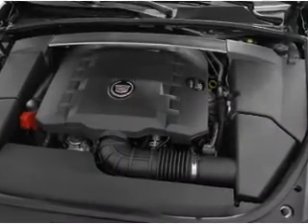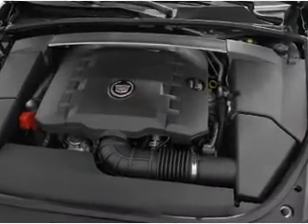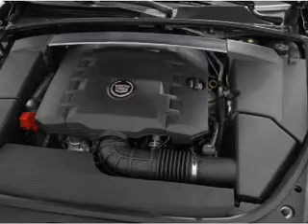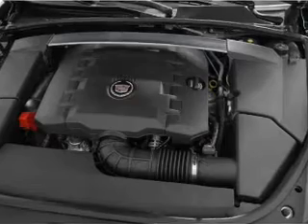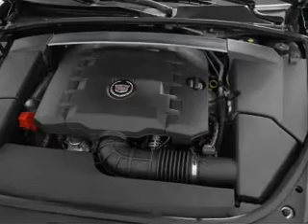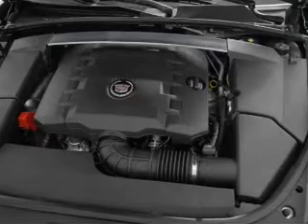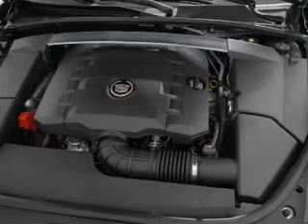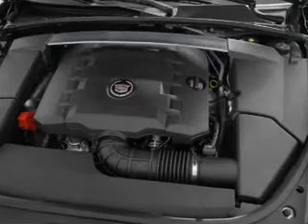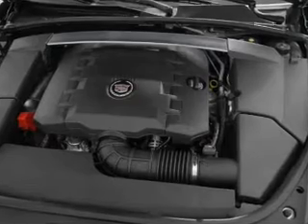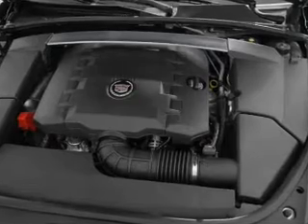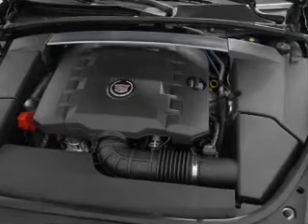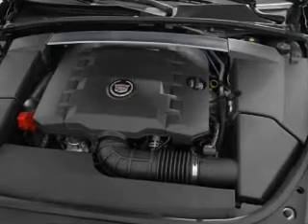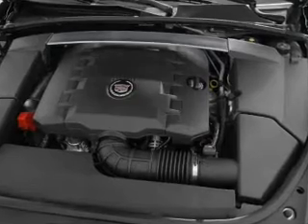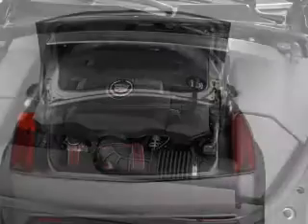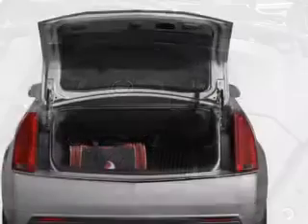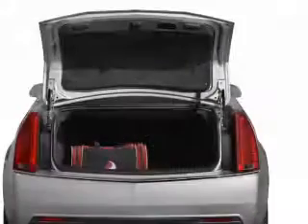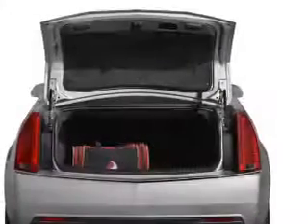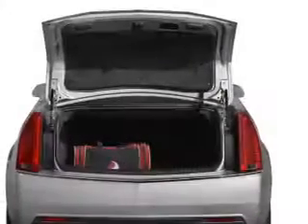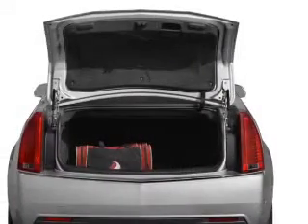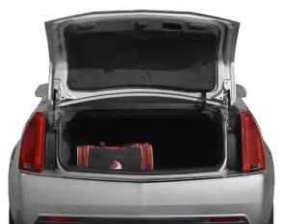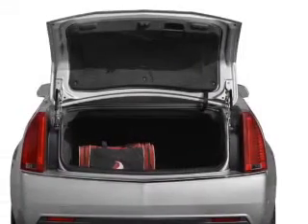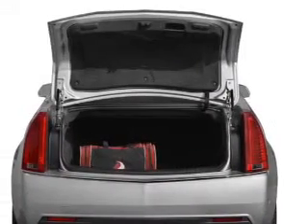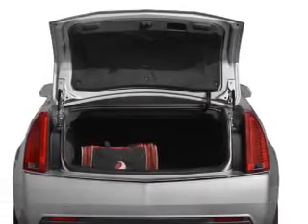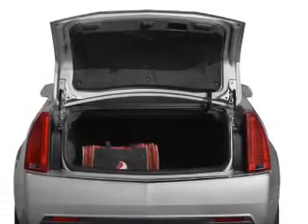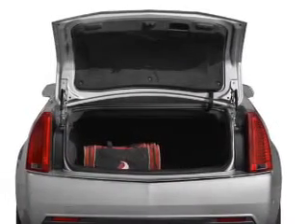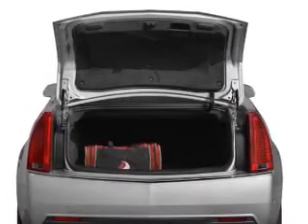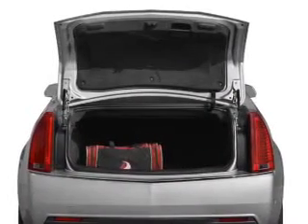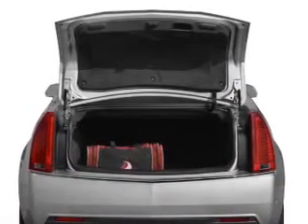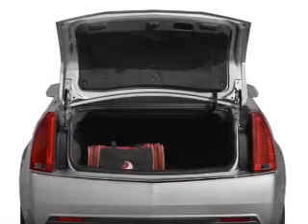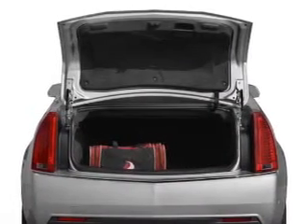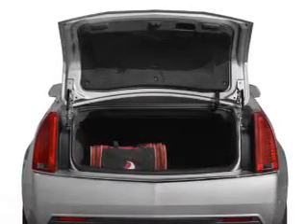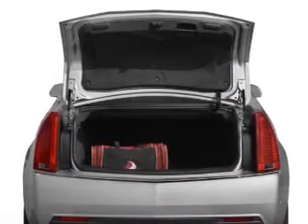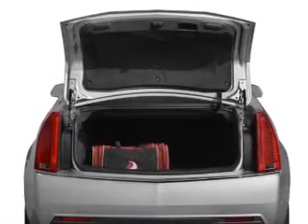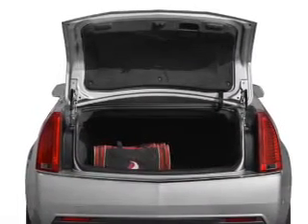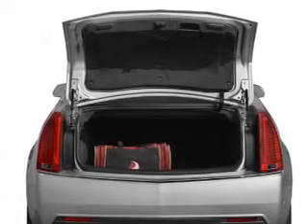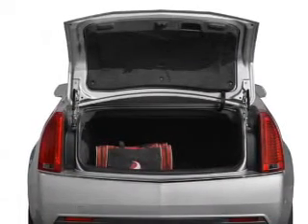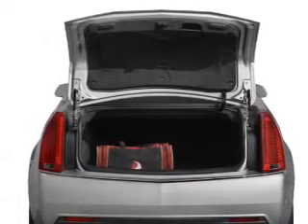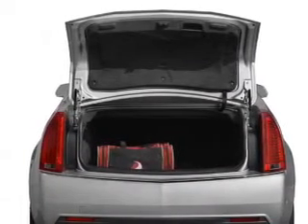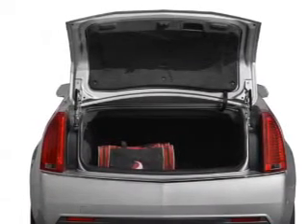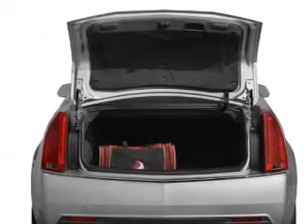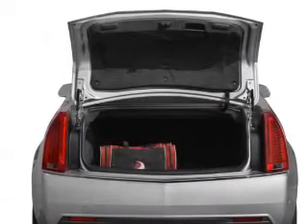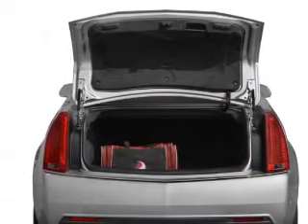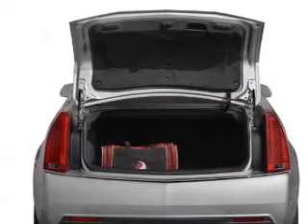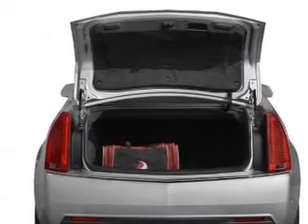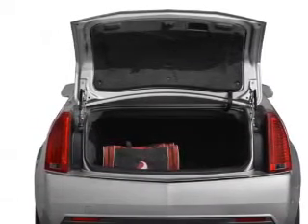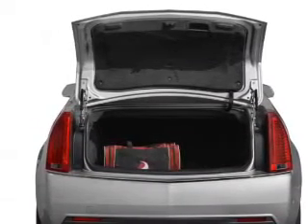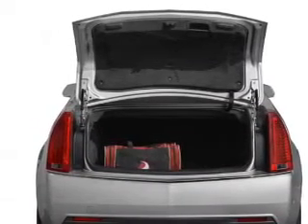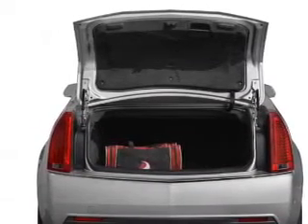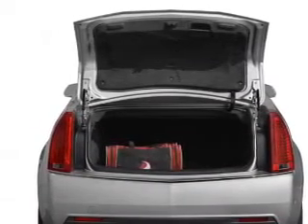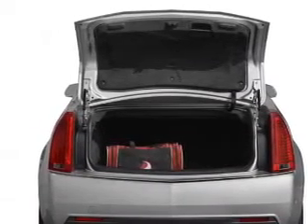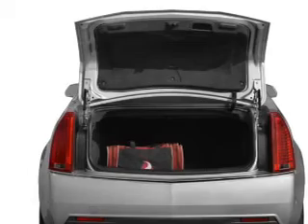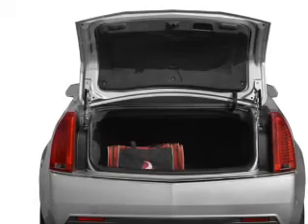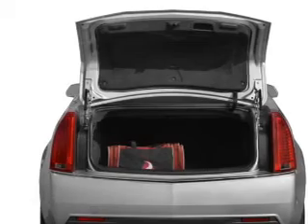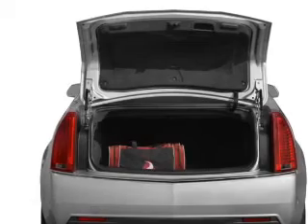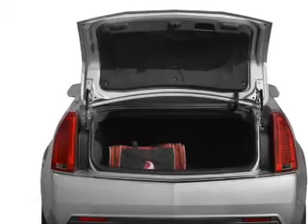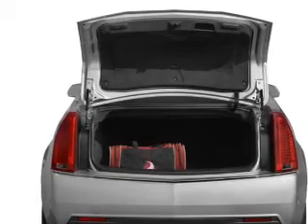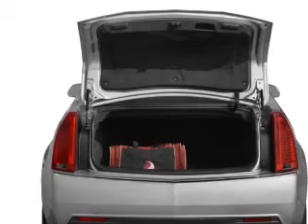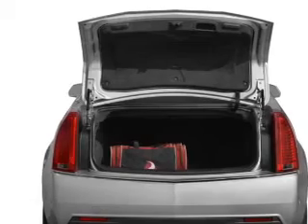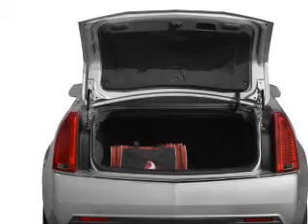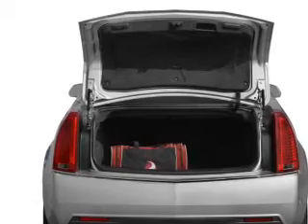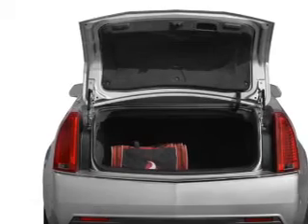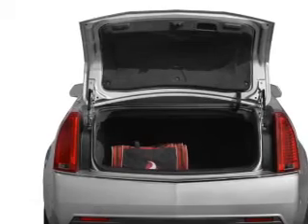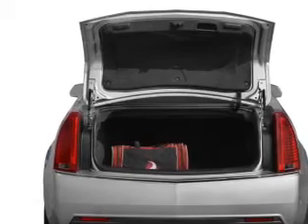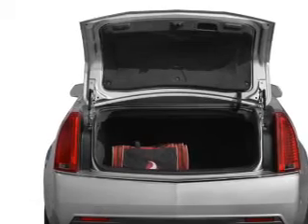Treat yourself to a premium sound system. The anti-lock braking system will keep you safe on the road. Enjoy the comfort of dual temperature controls.